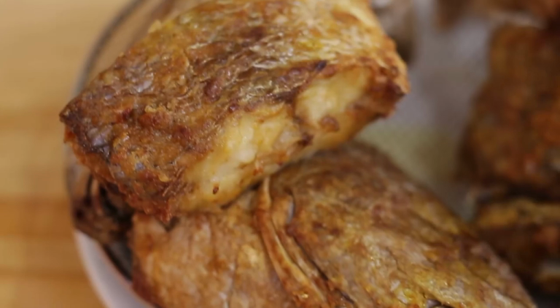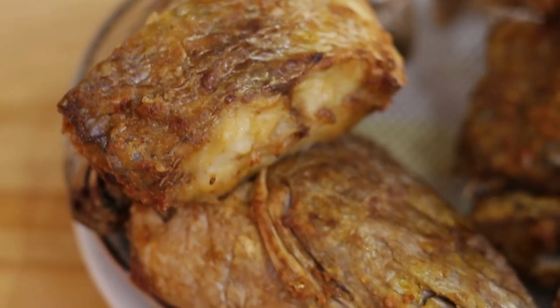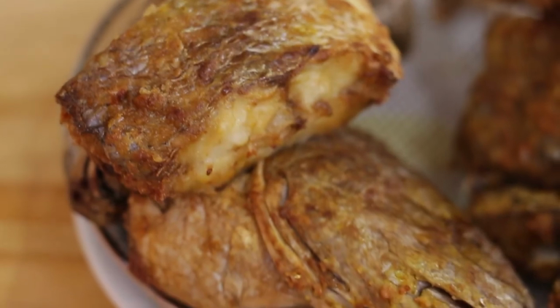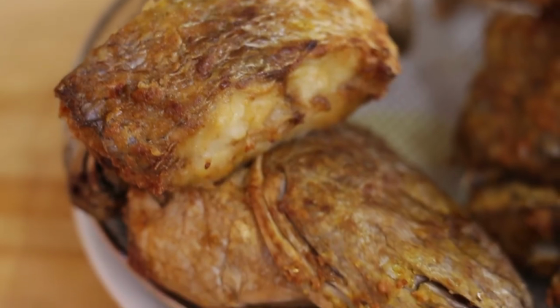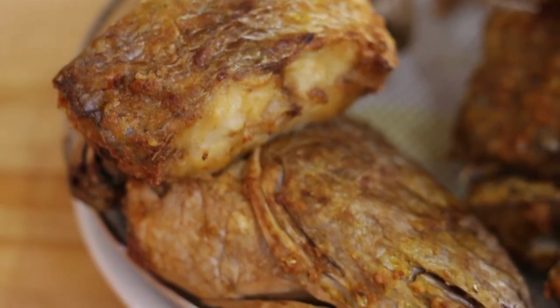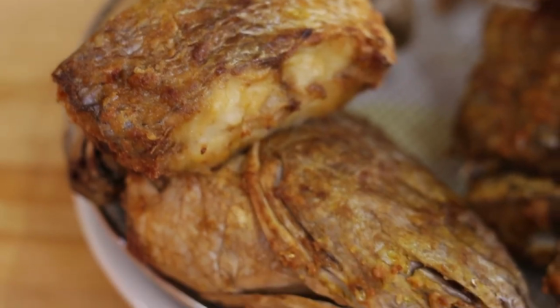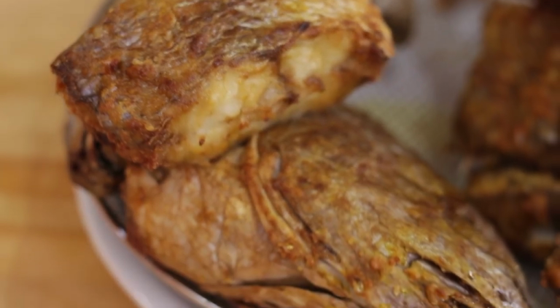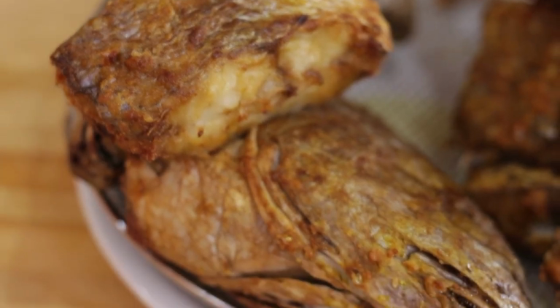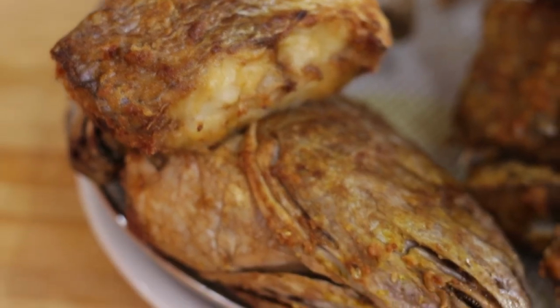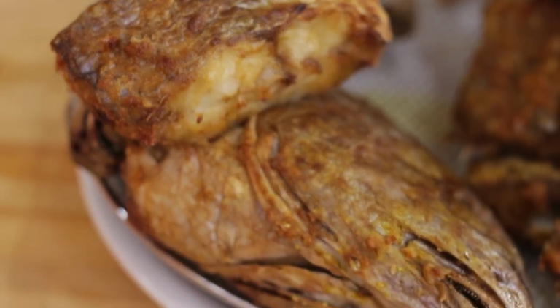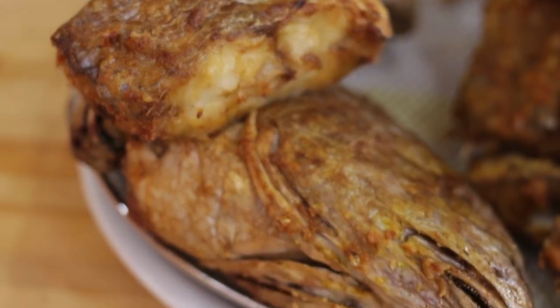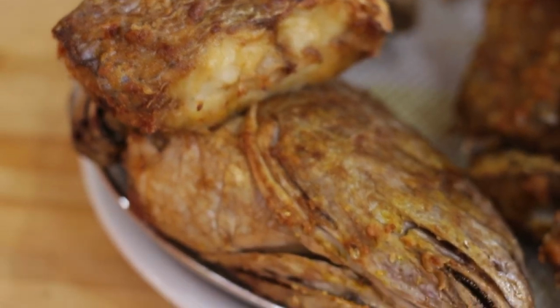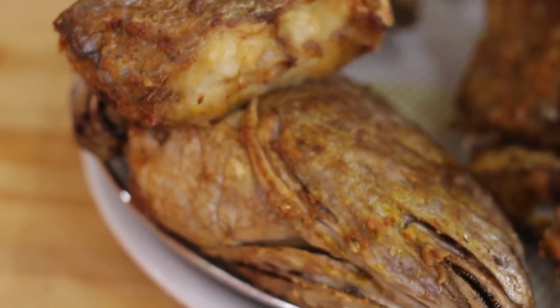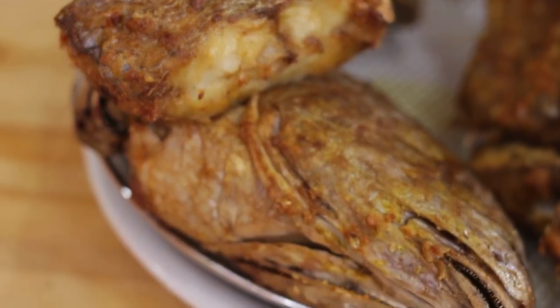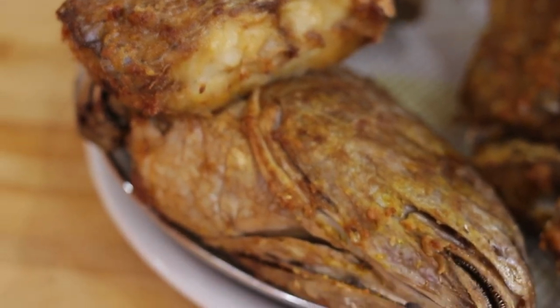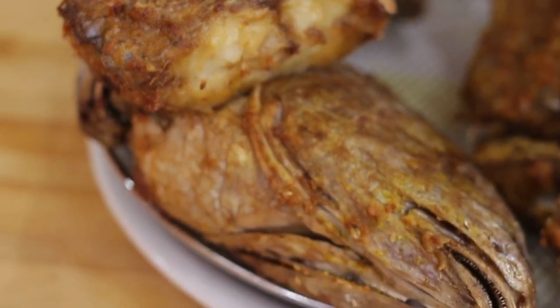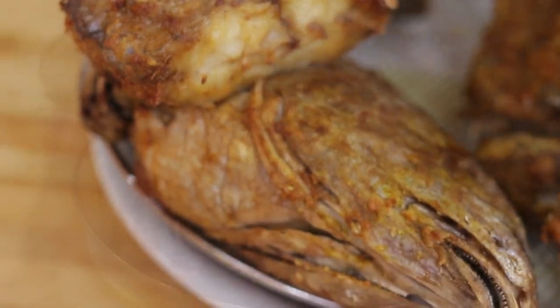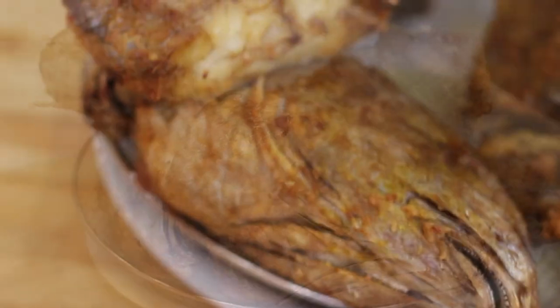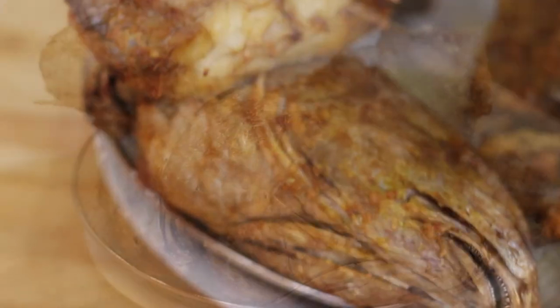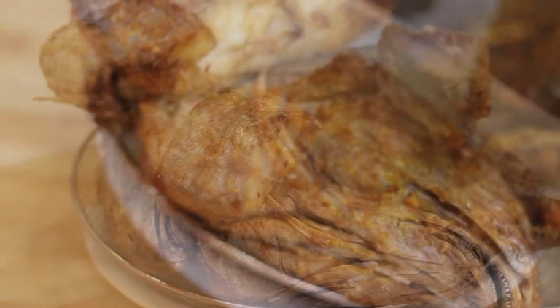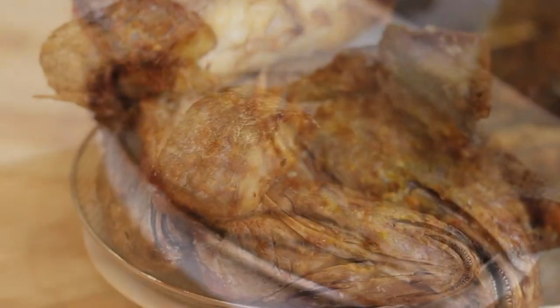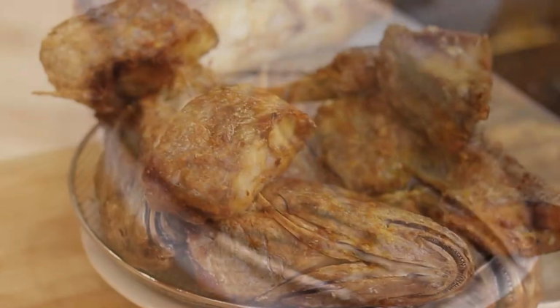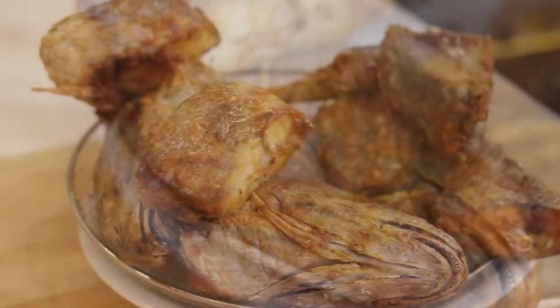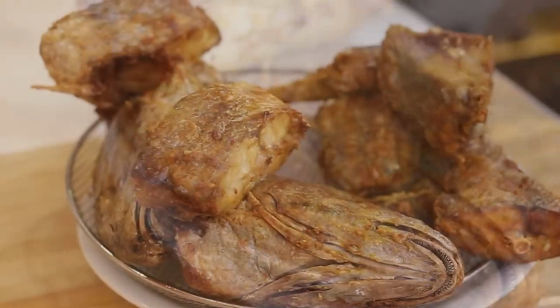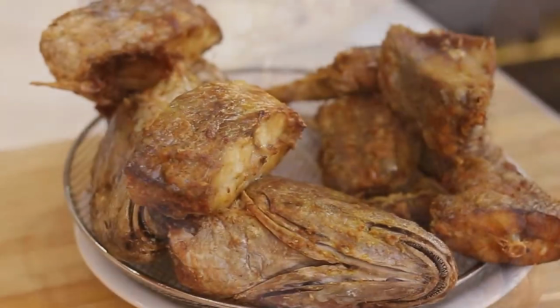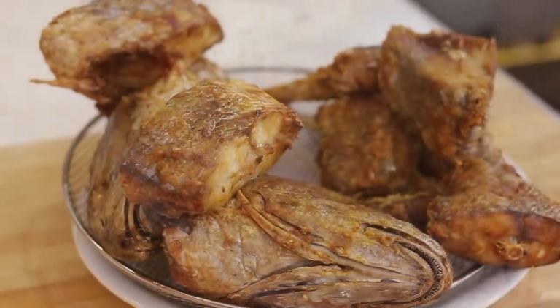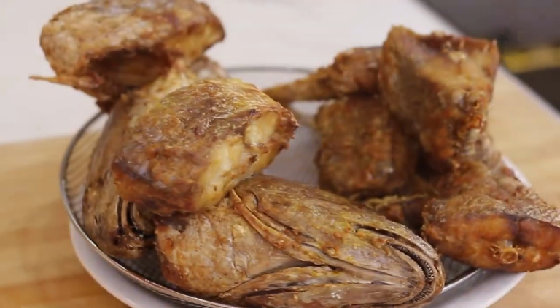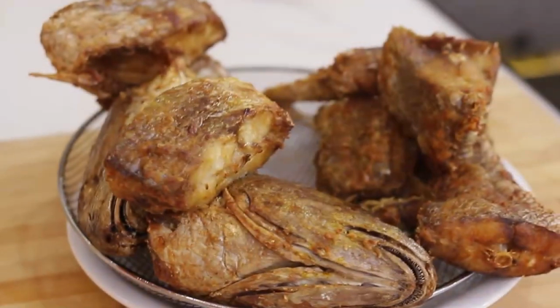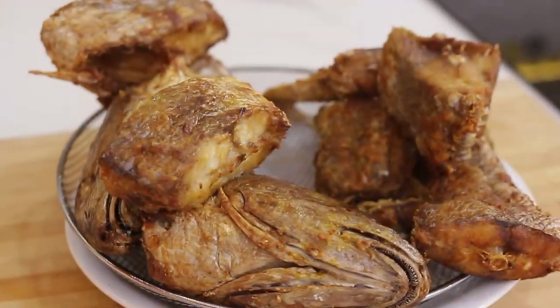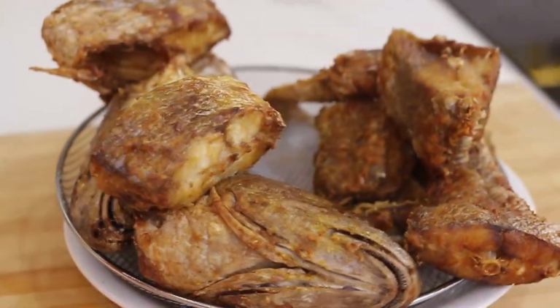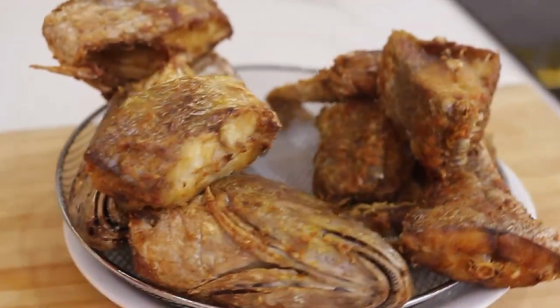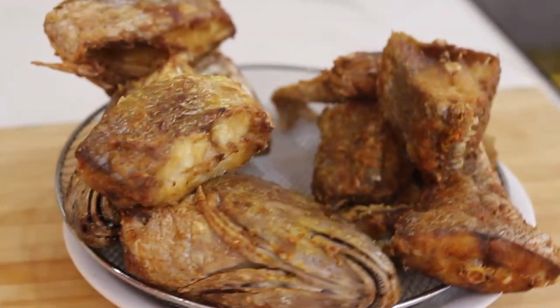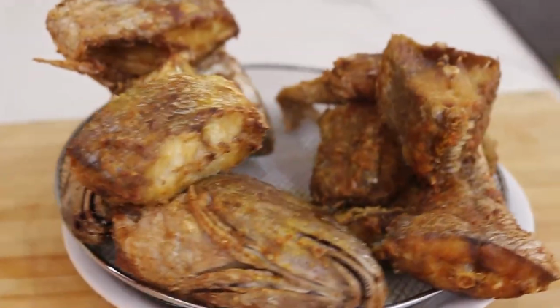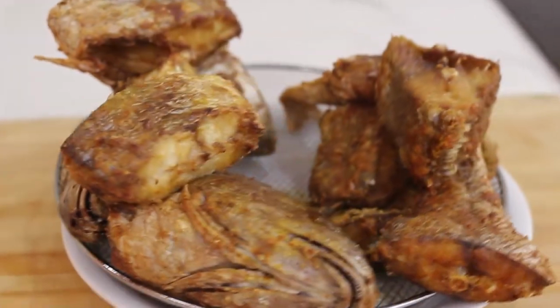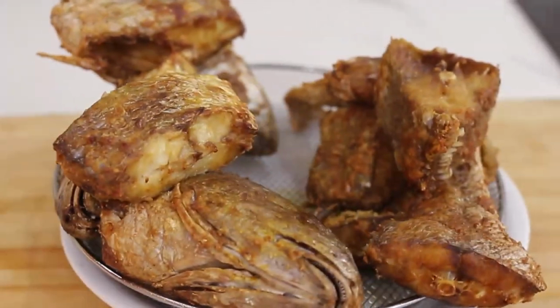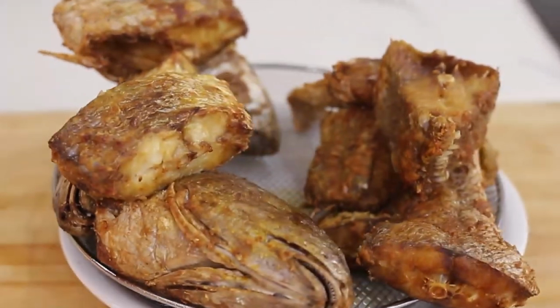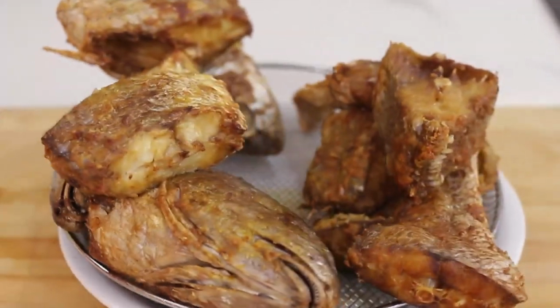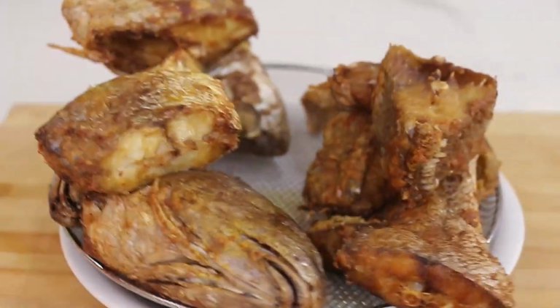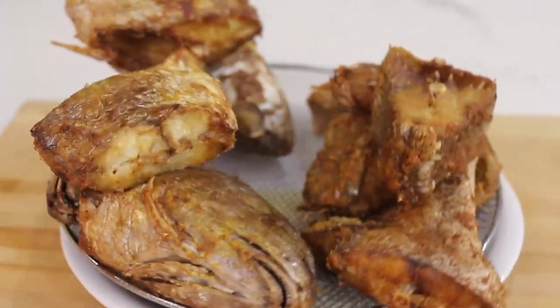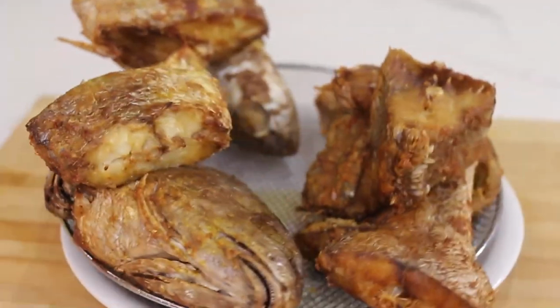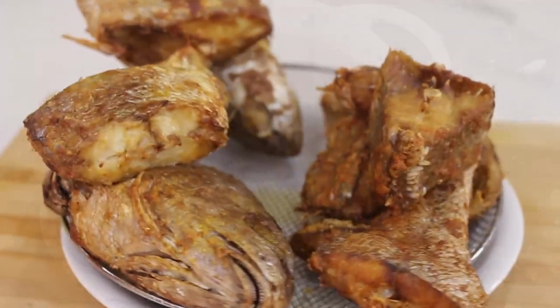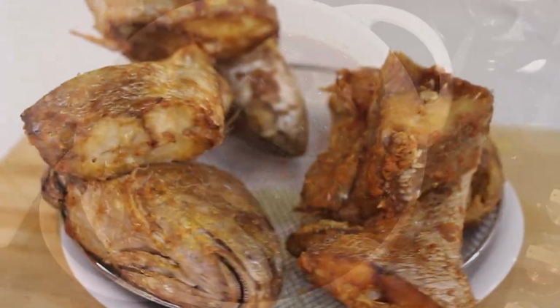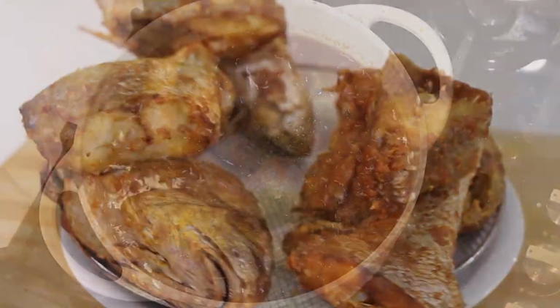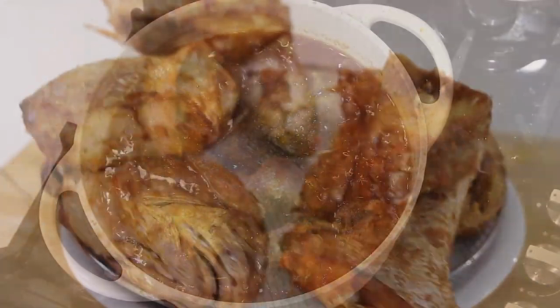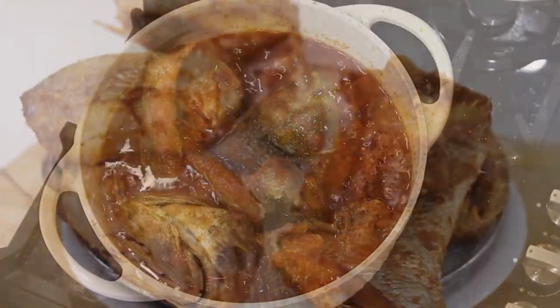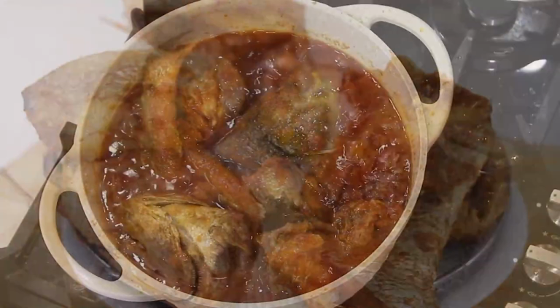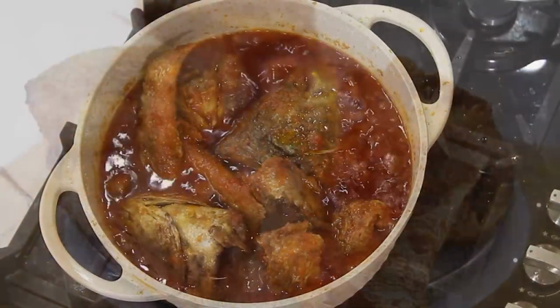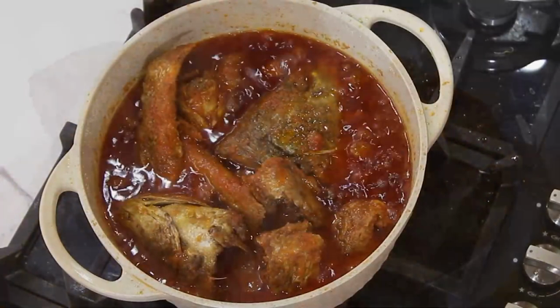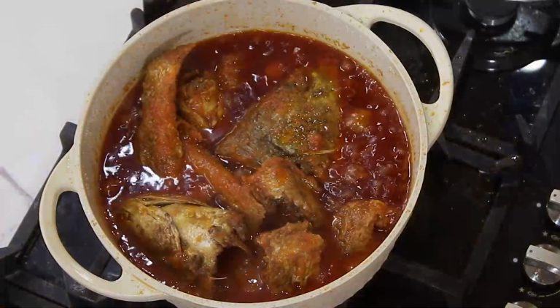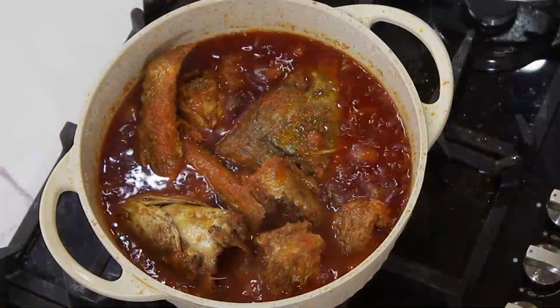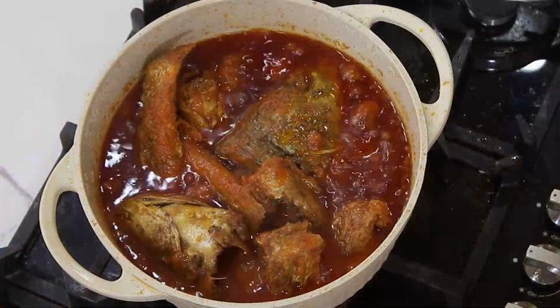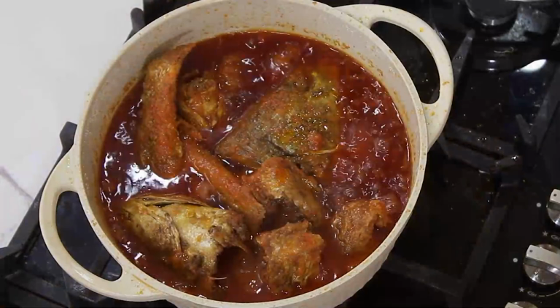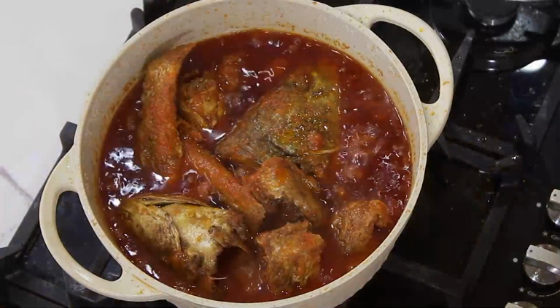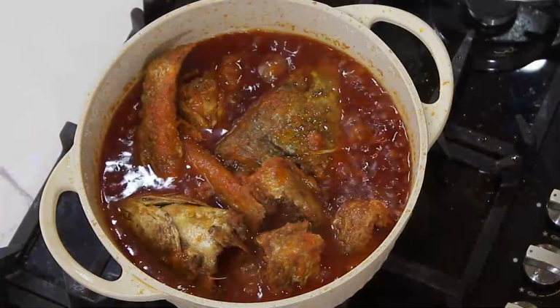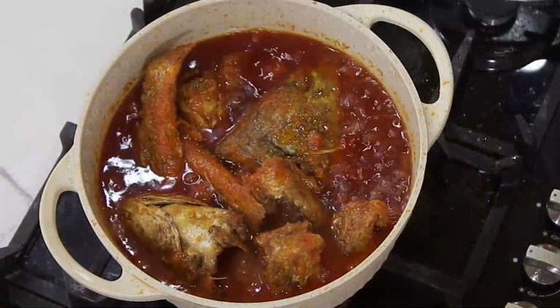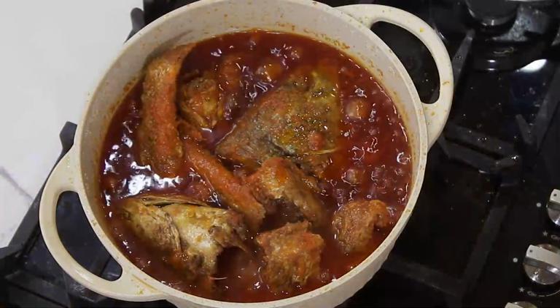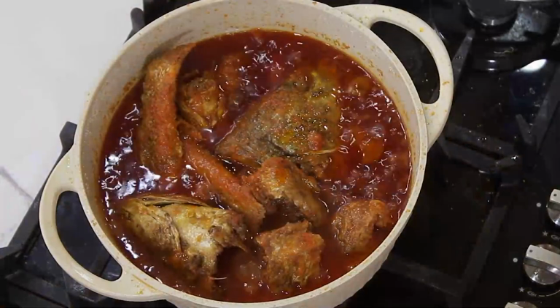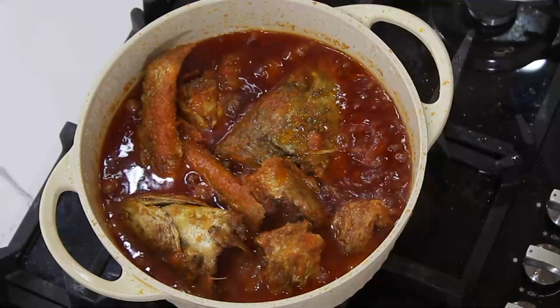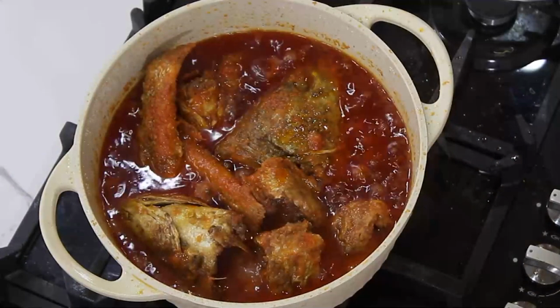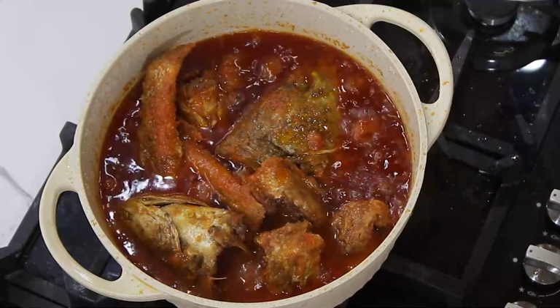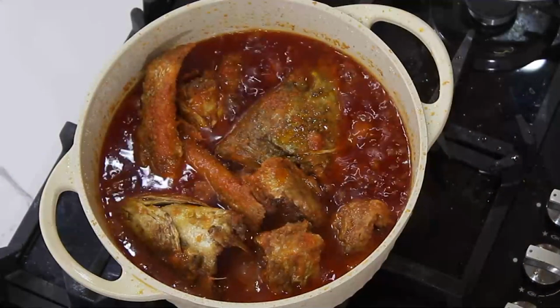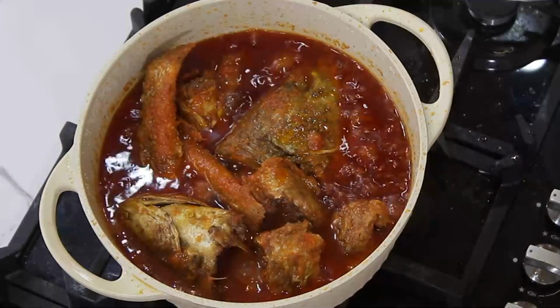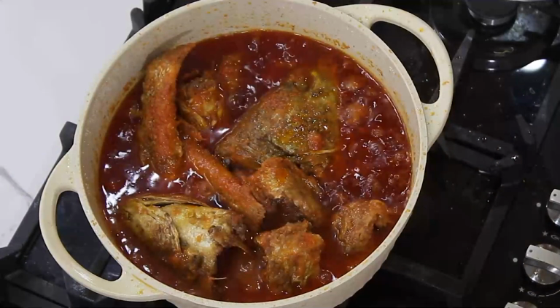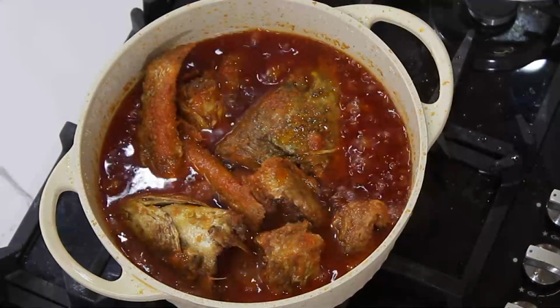Somebody ordered croaker fish stew, so I'm just going to show you how I made the croaker fish stew quickly.